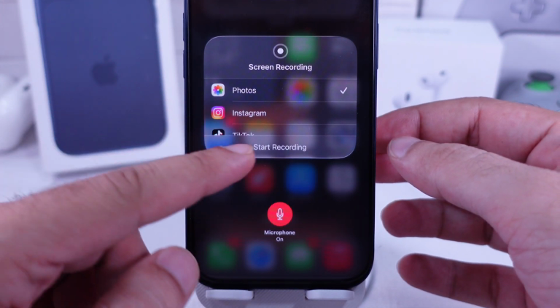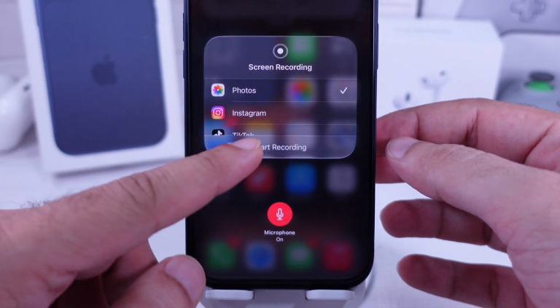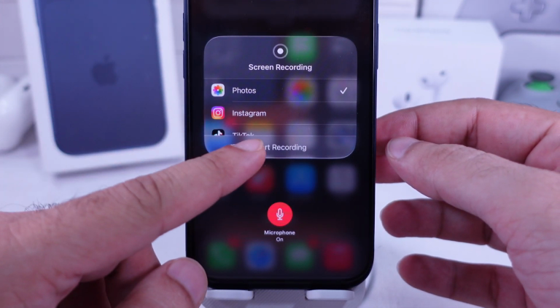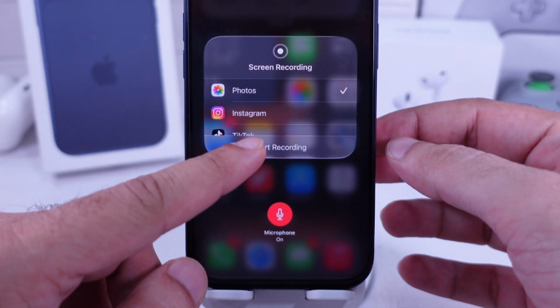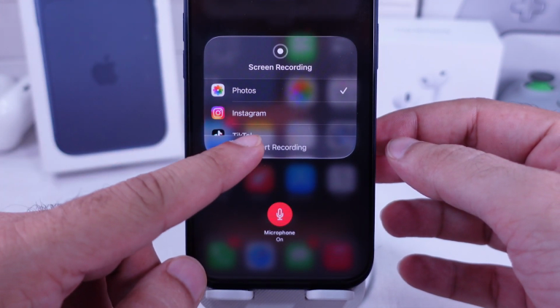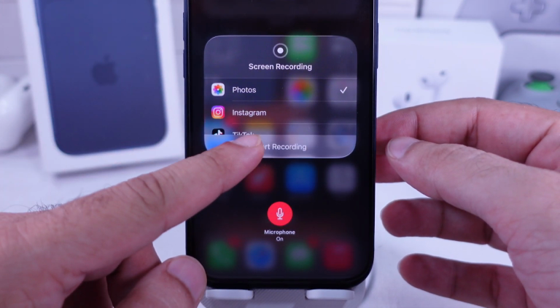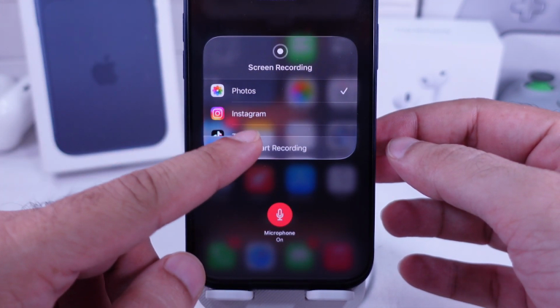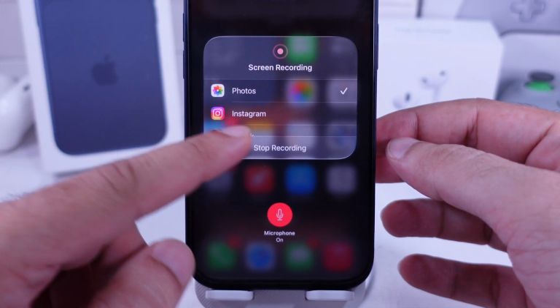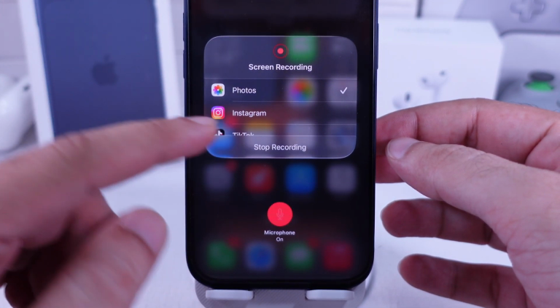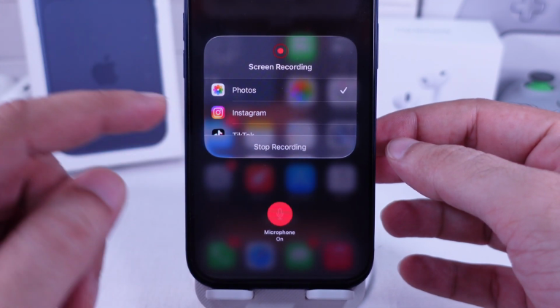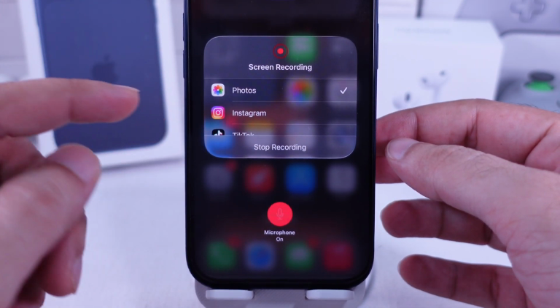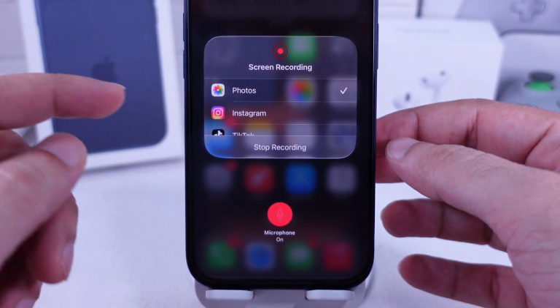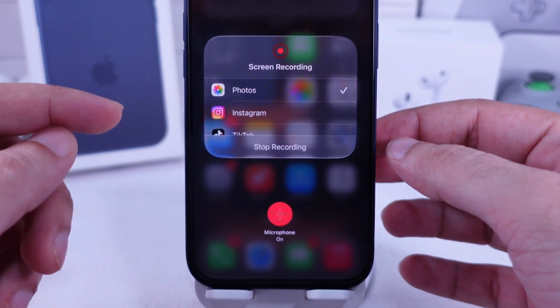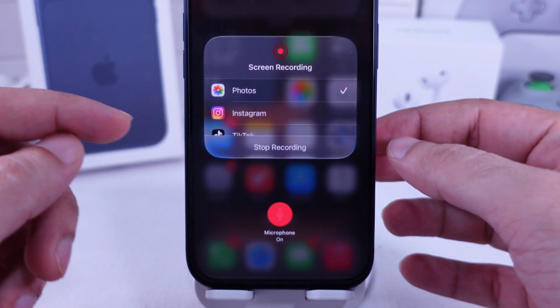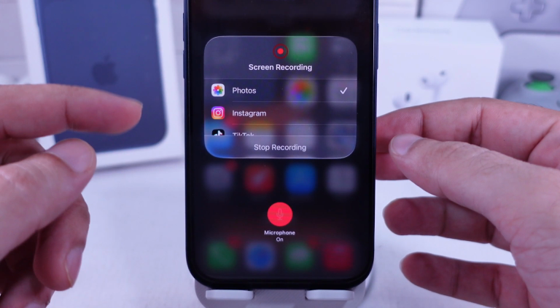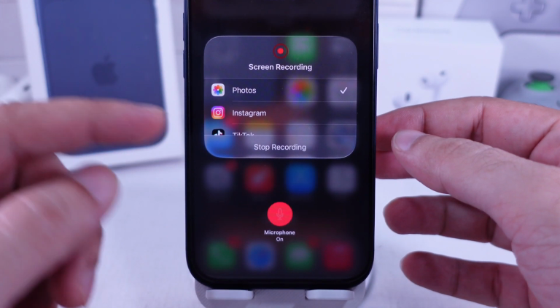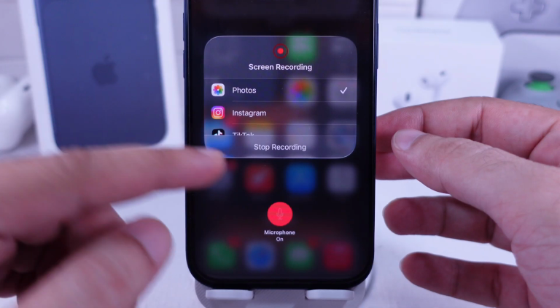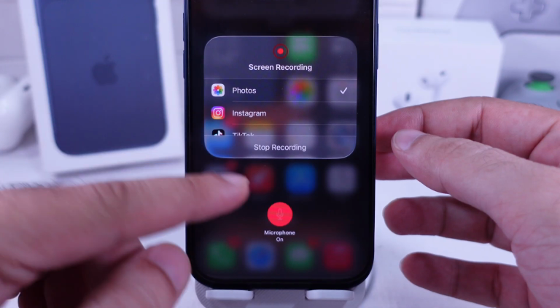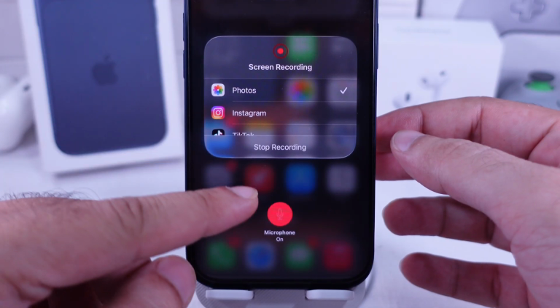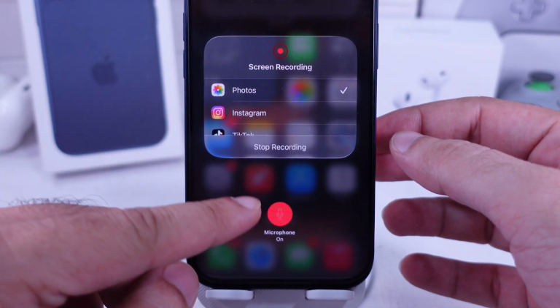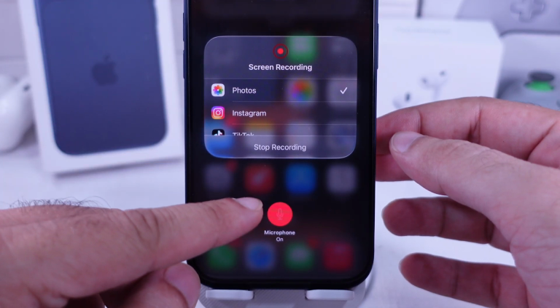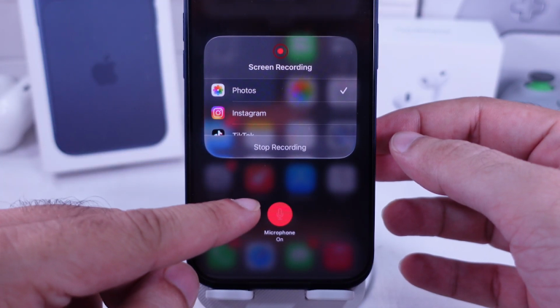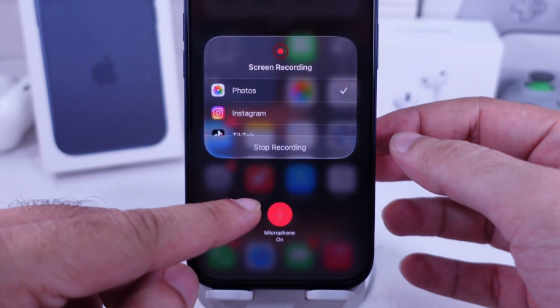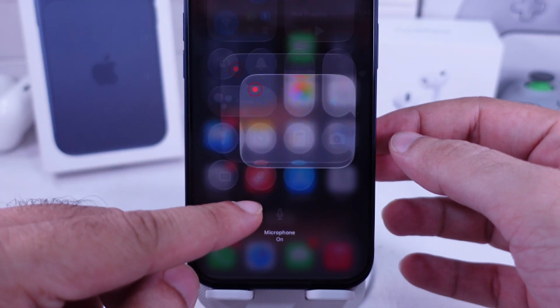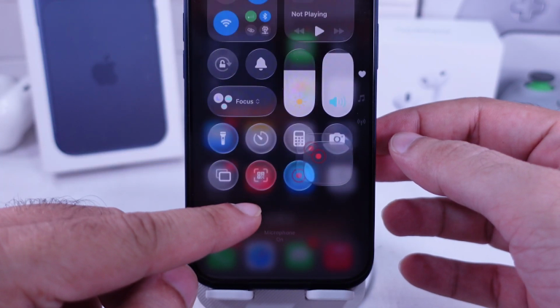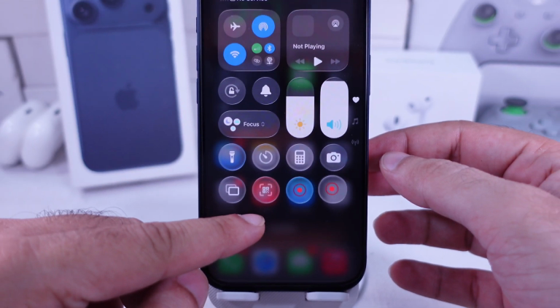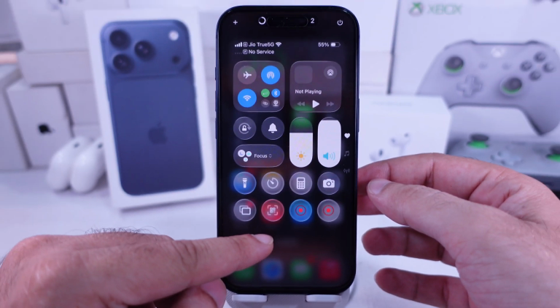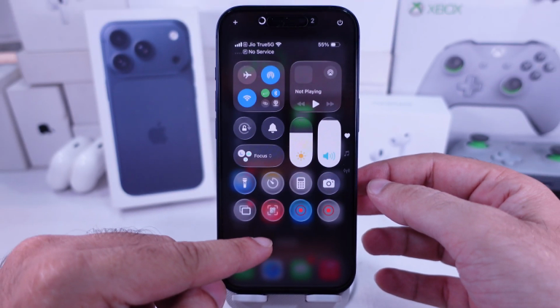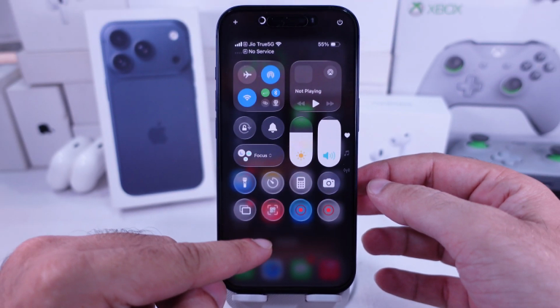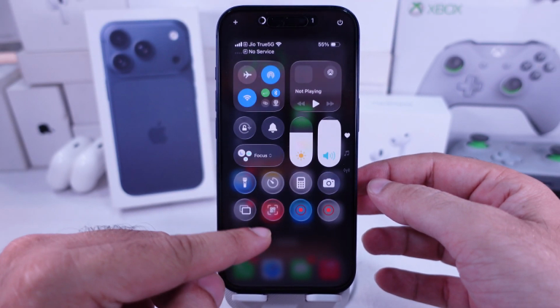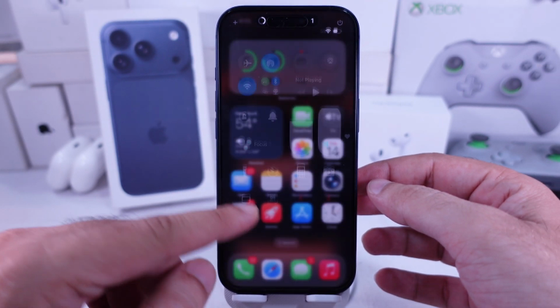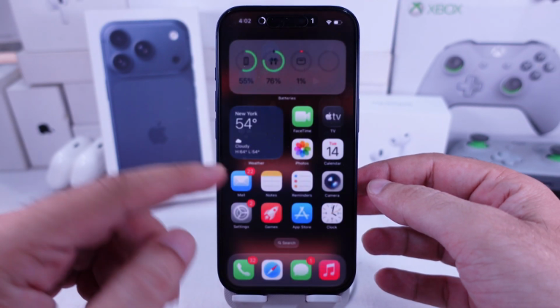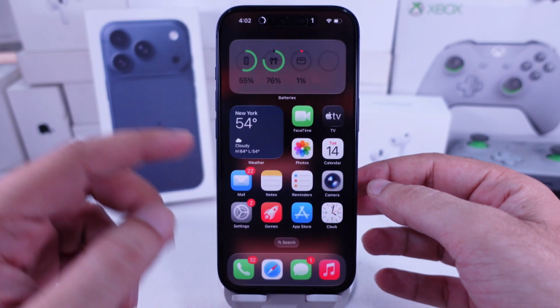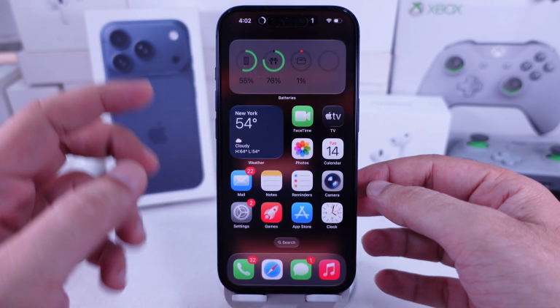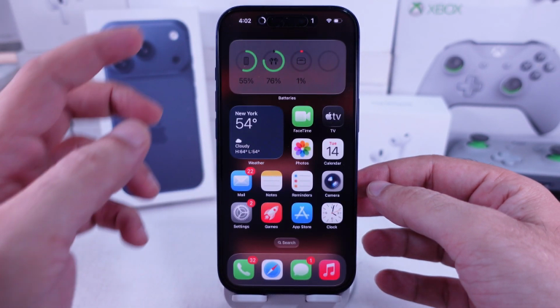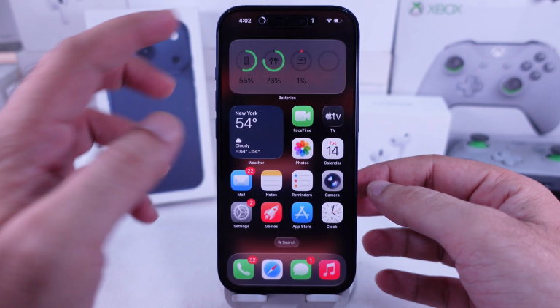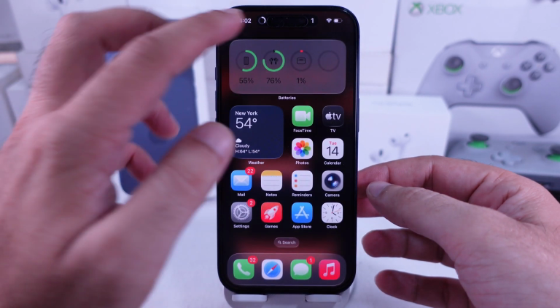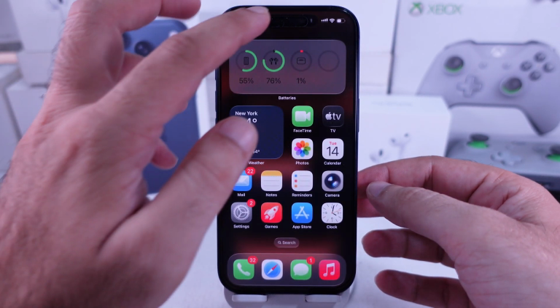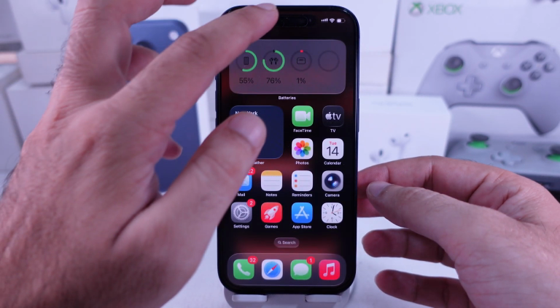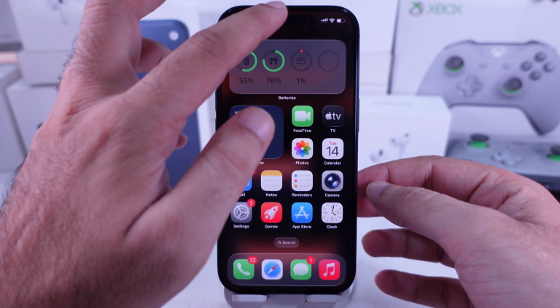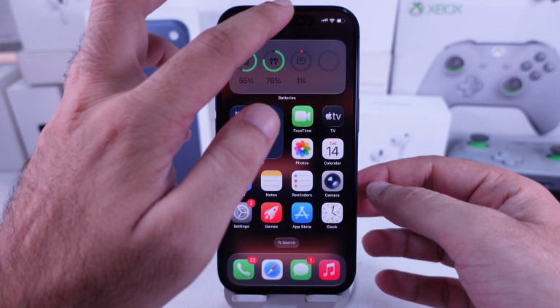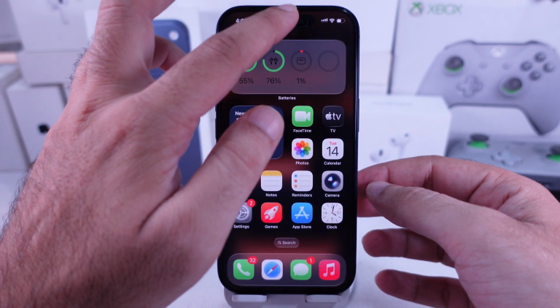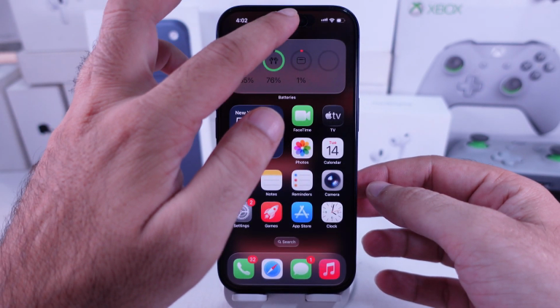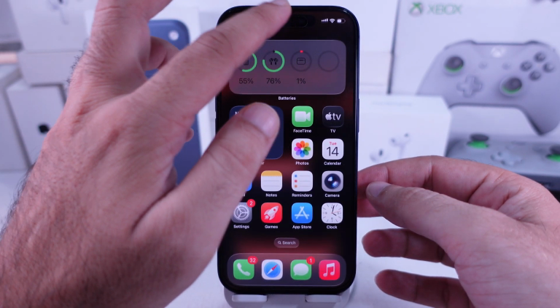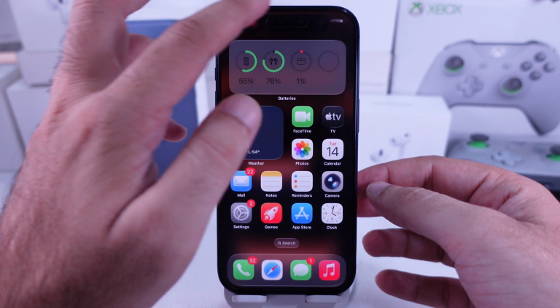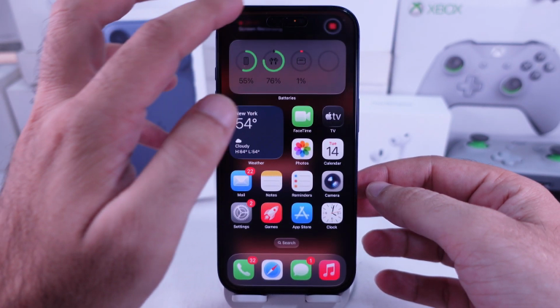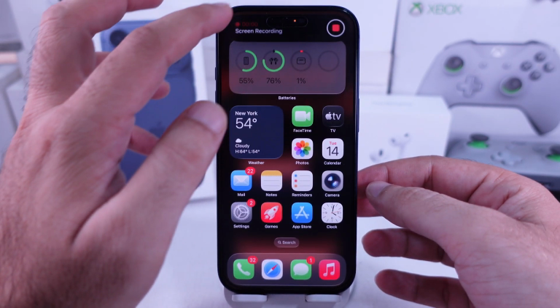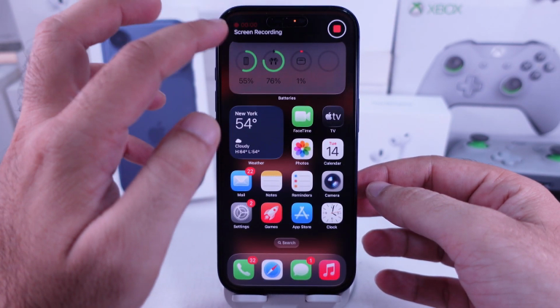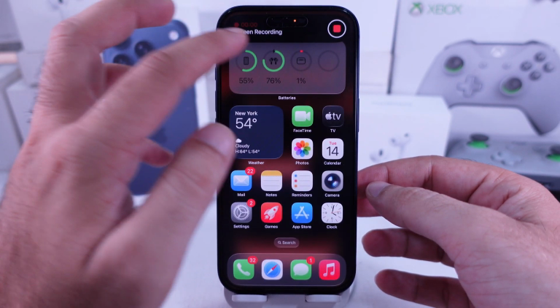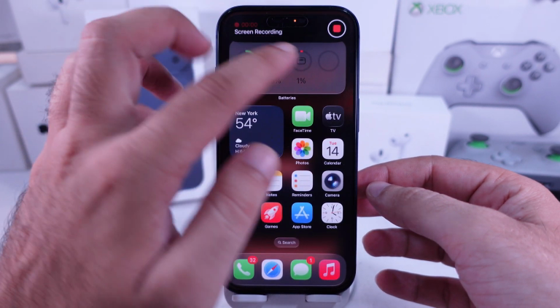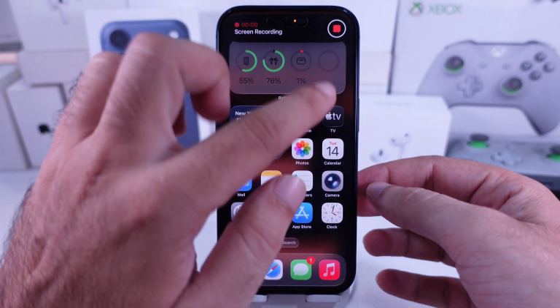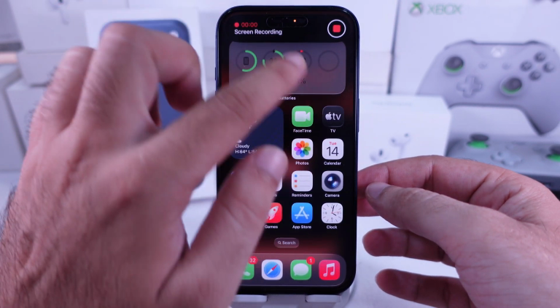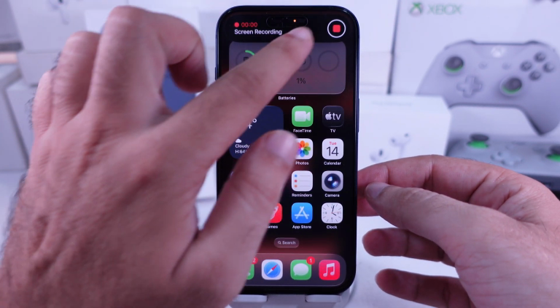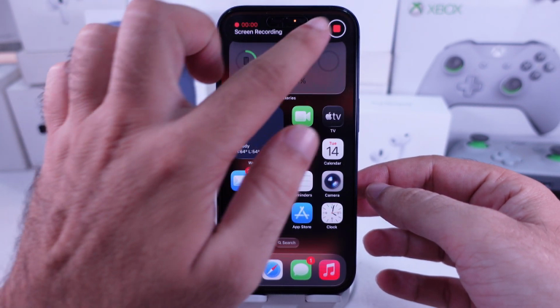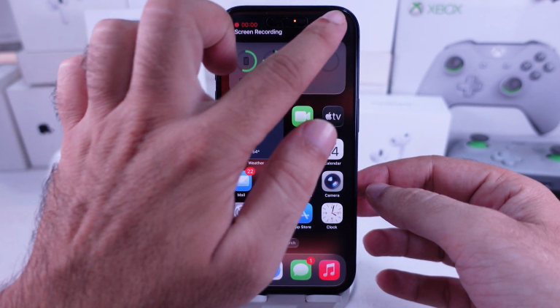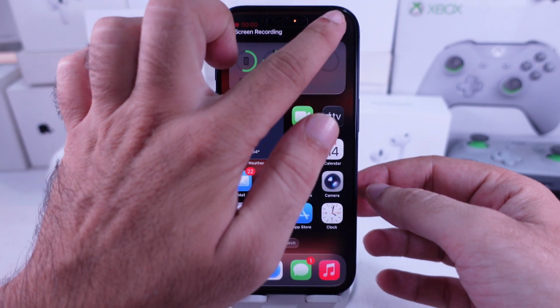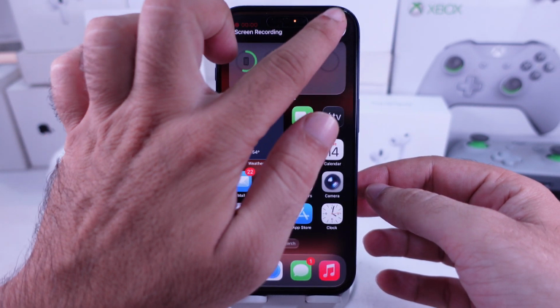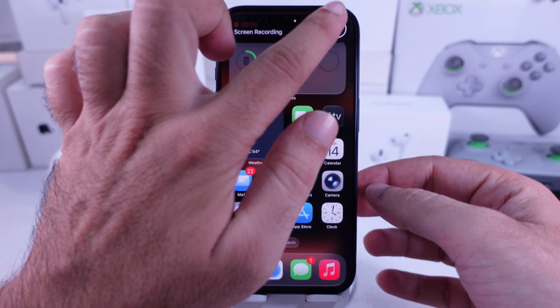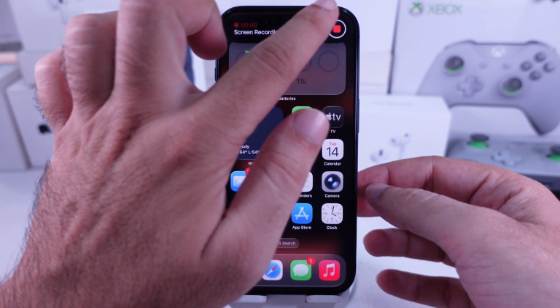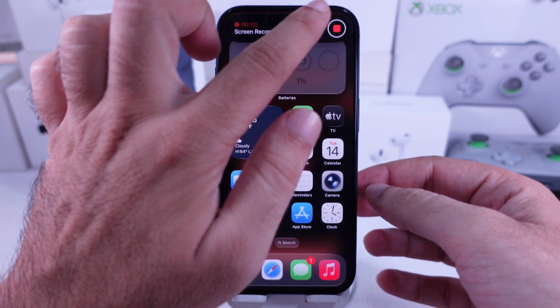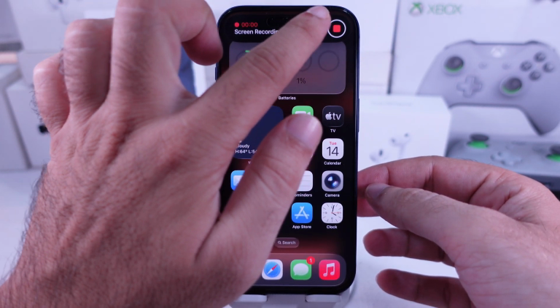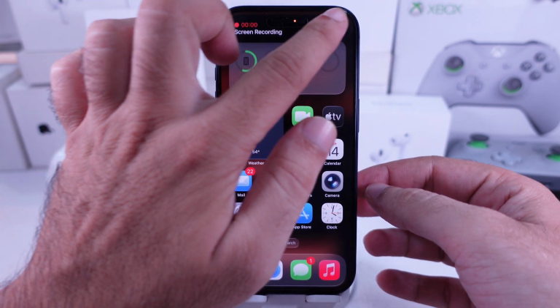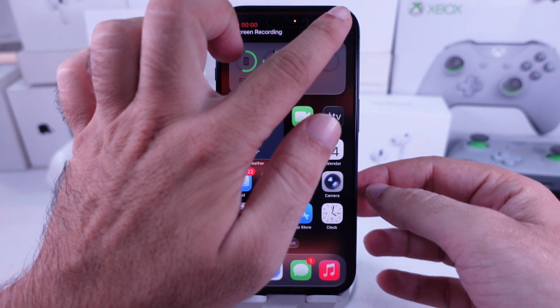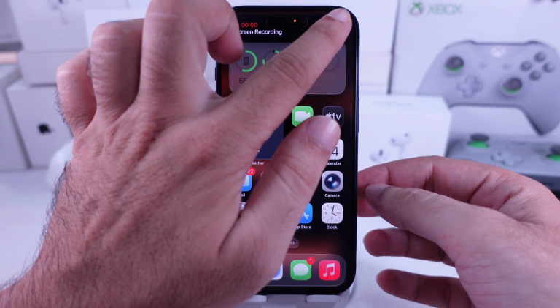When you're done, tap the red status bar and hit Stop. Your video will save automatically in the Photos app.